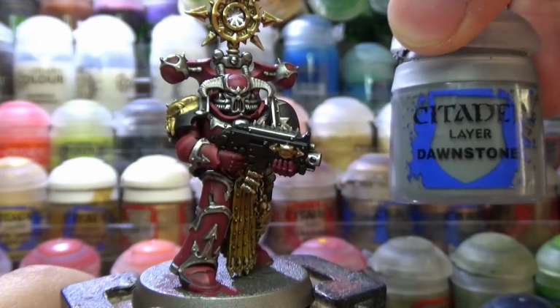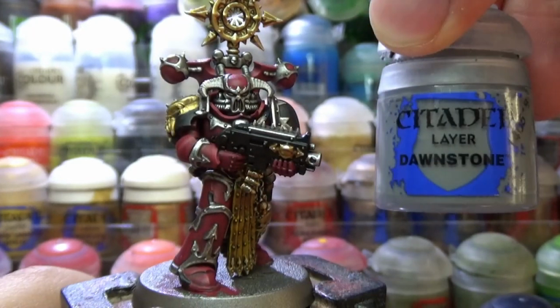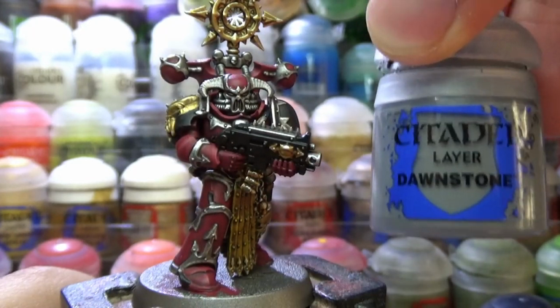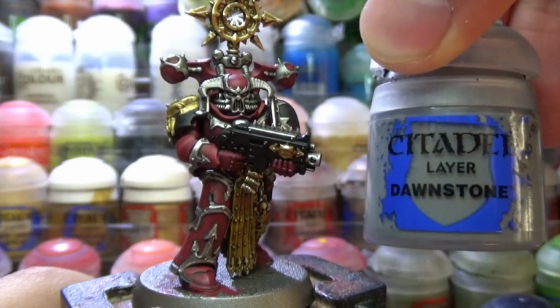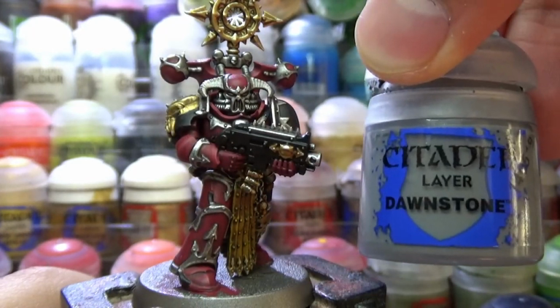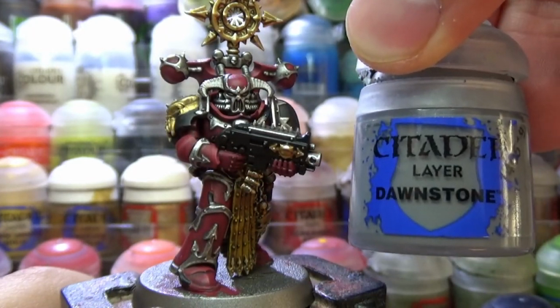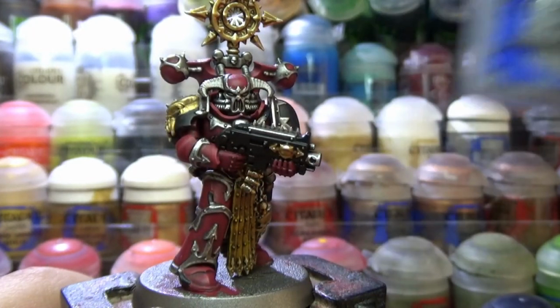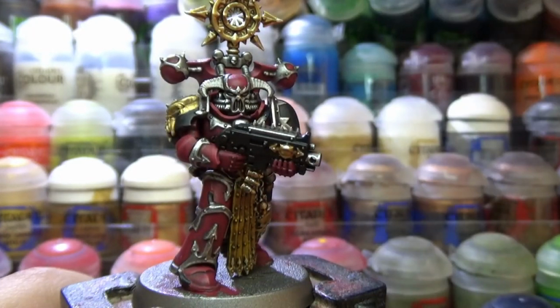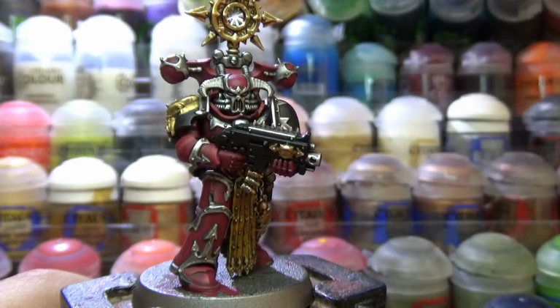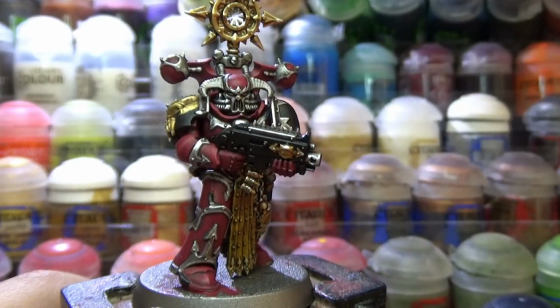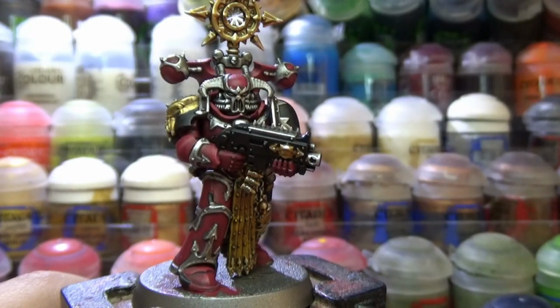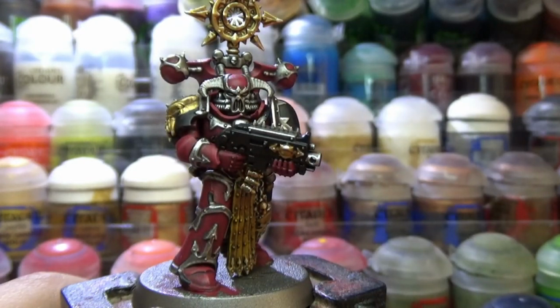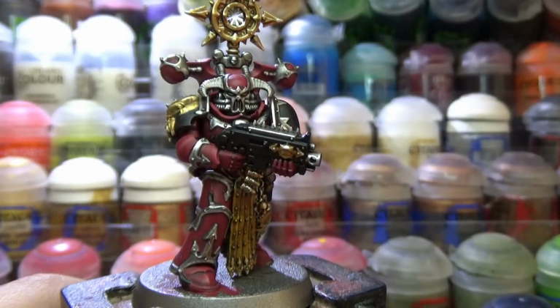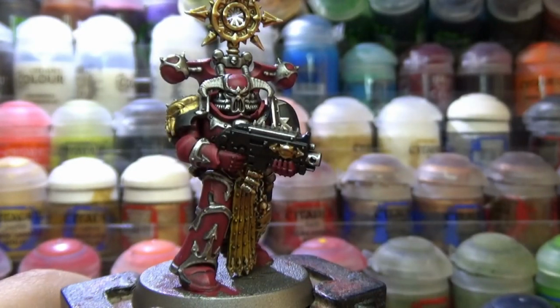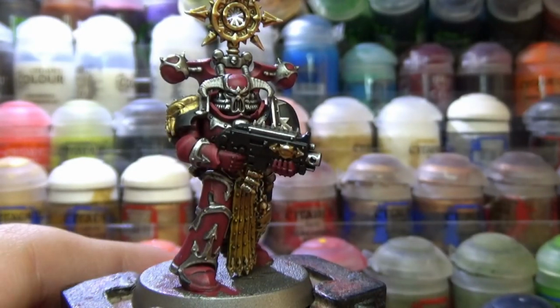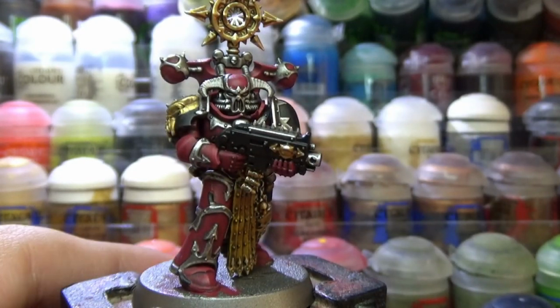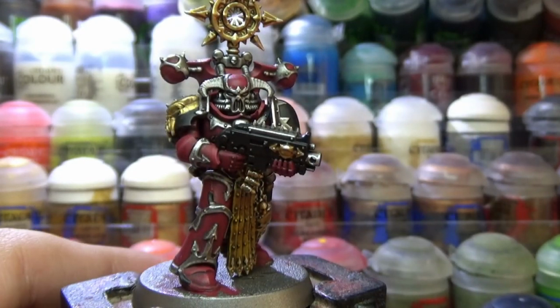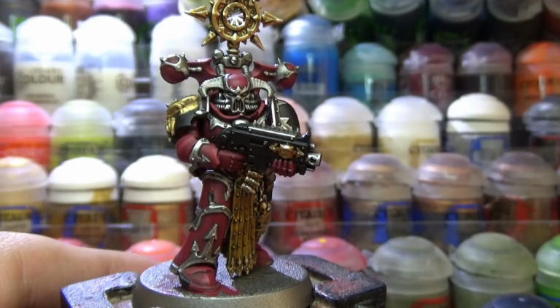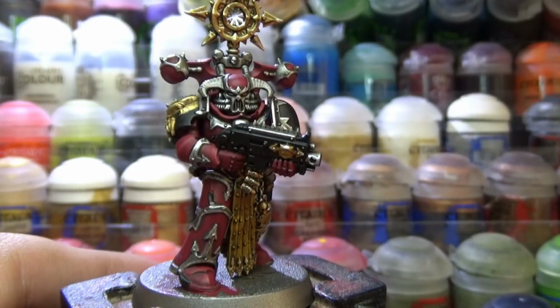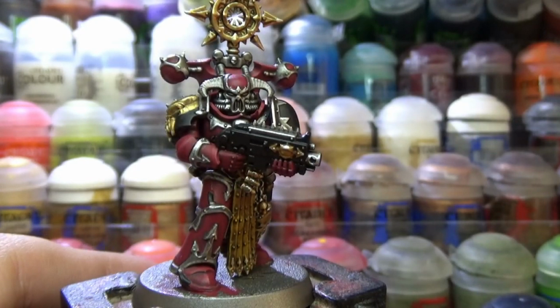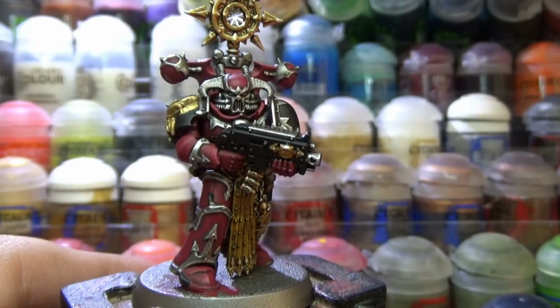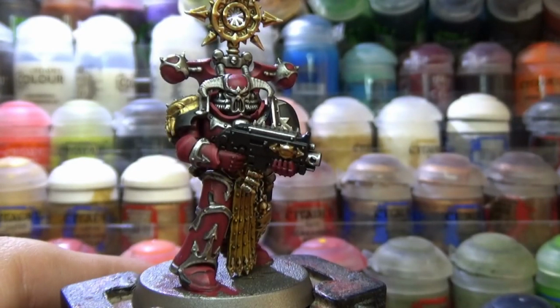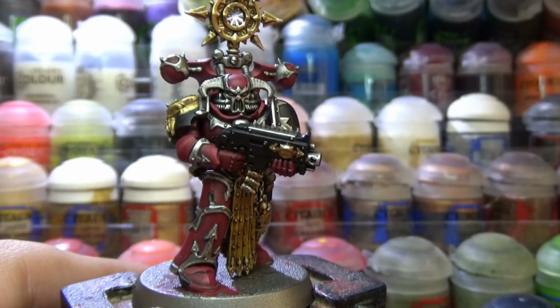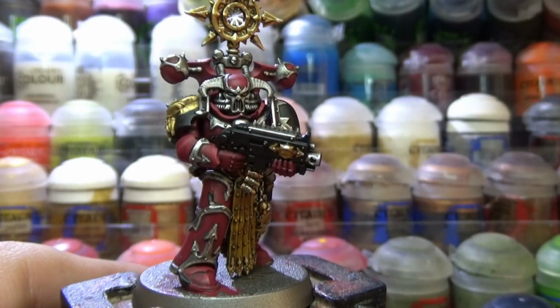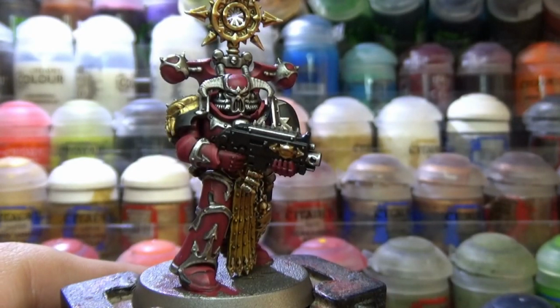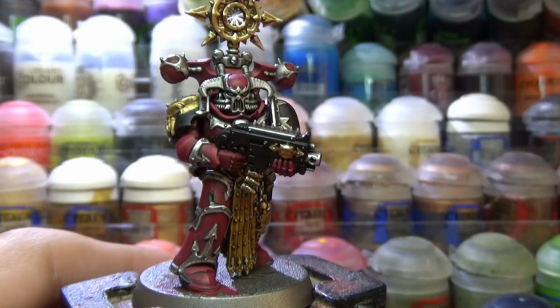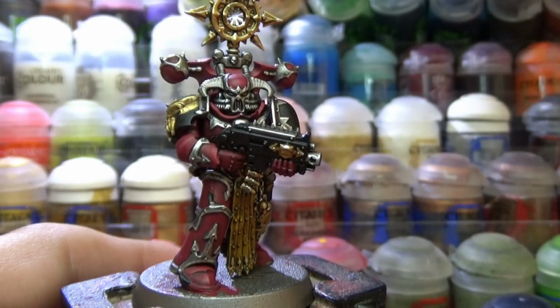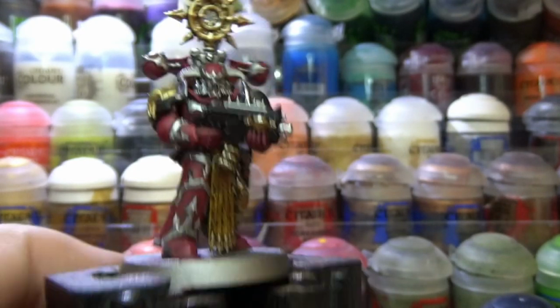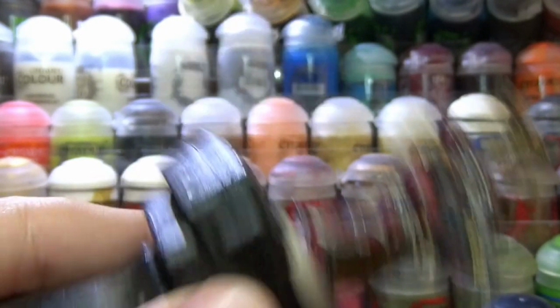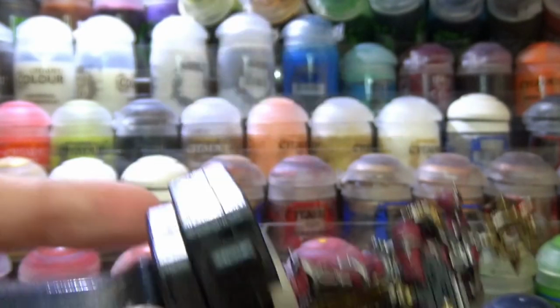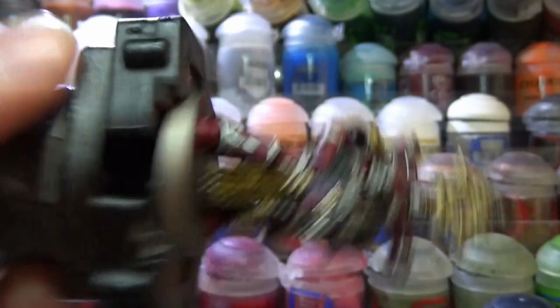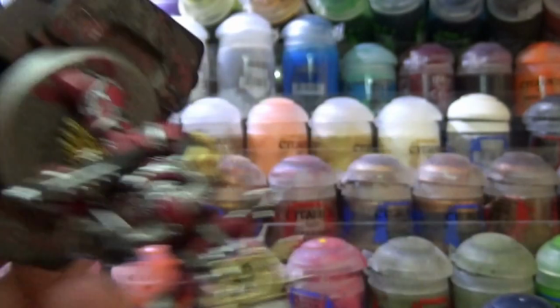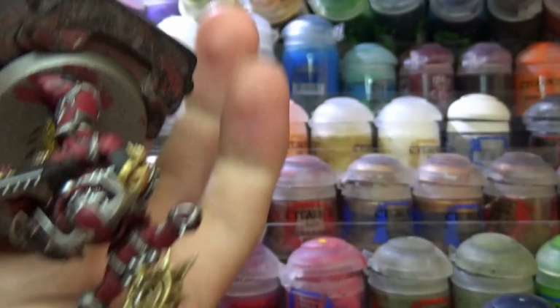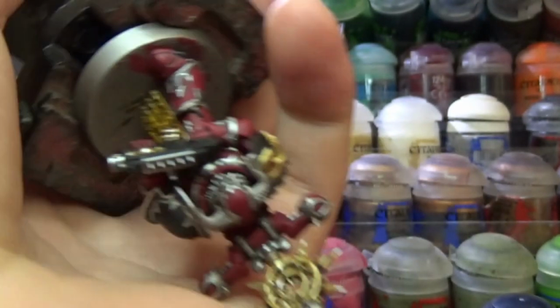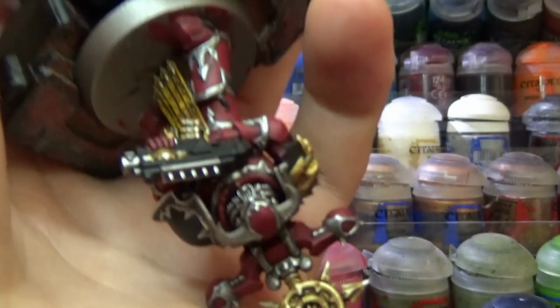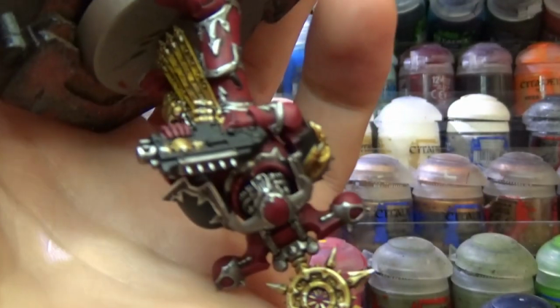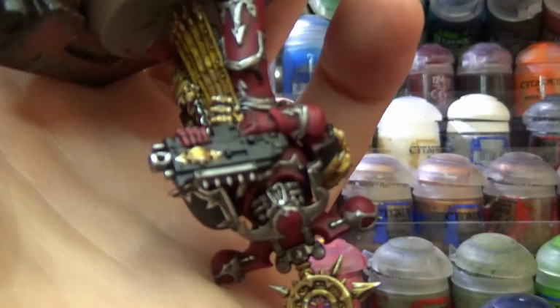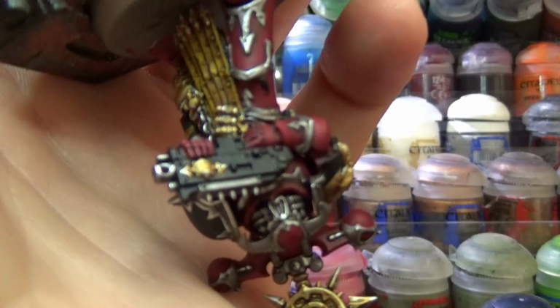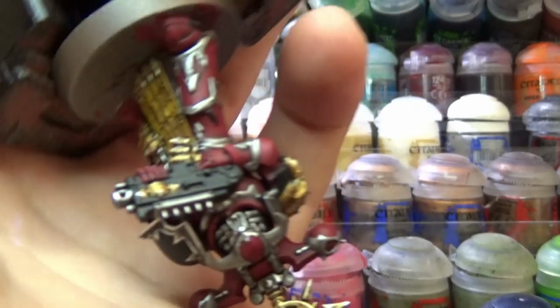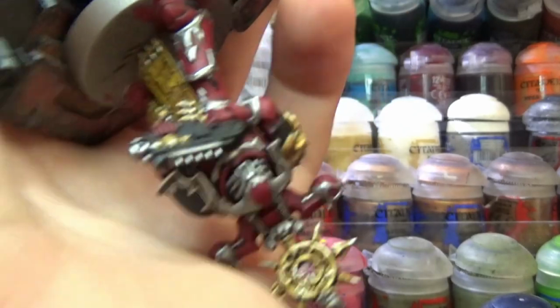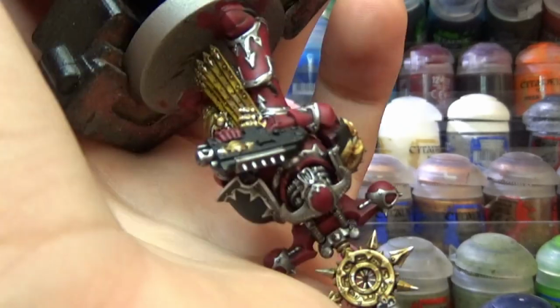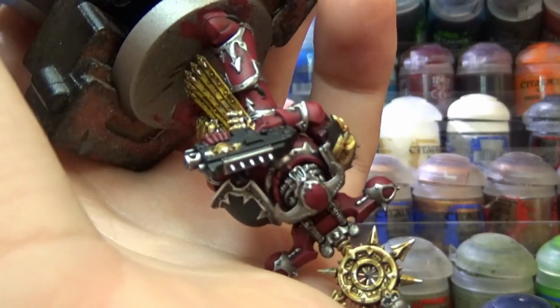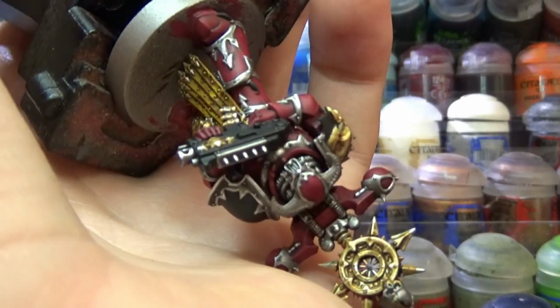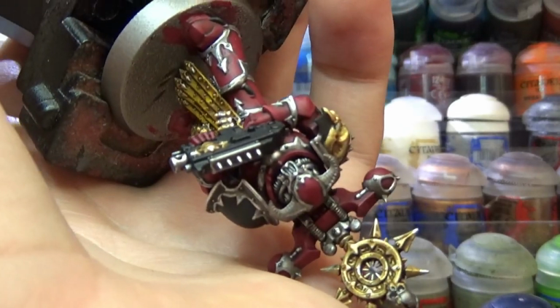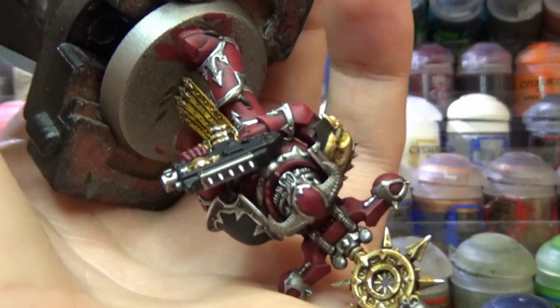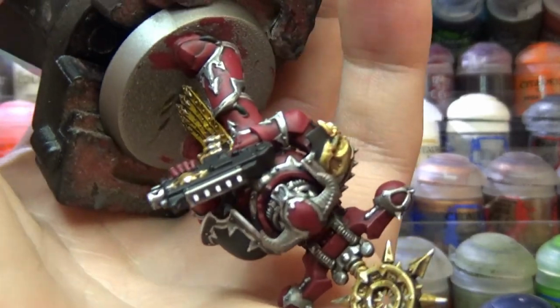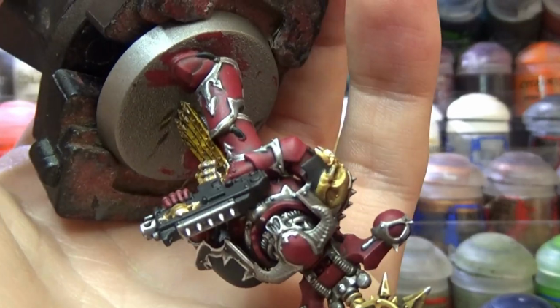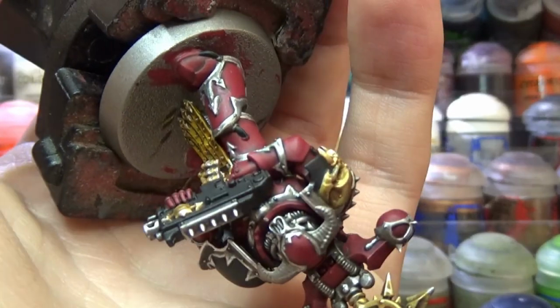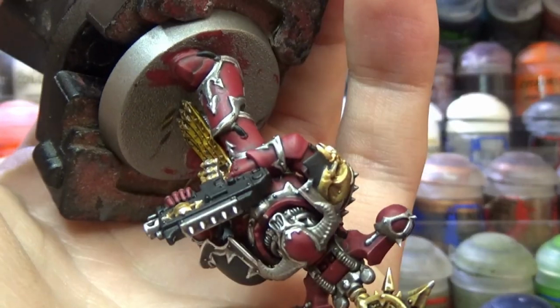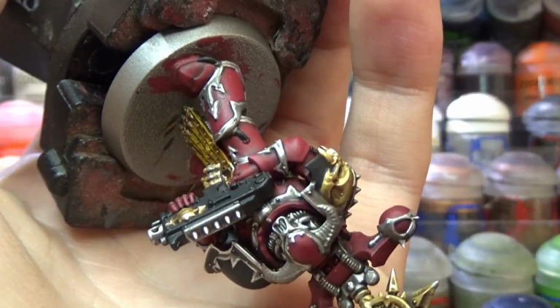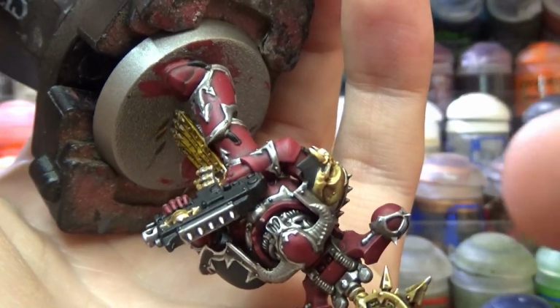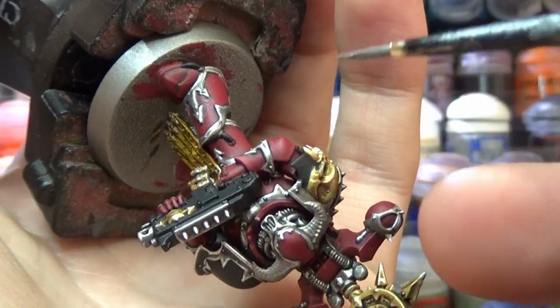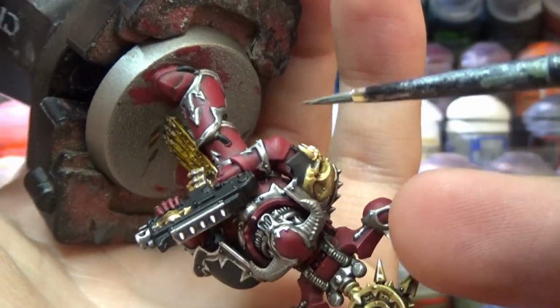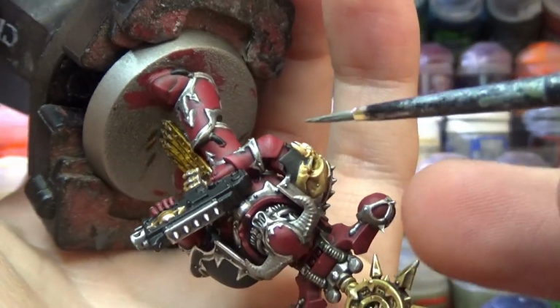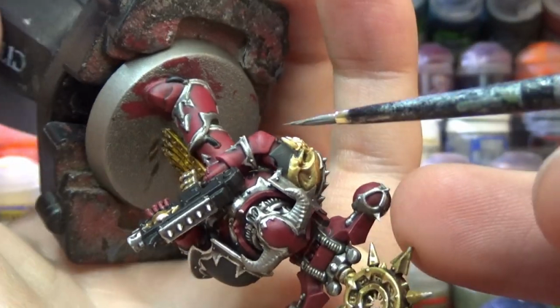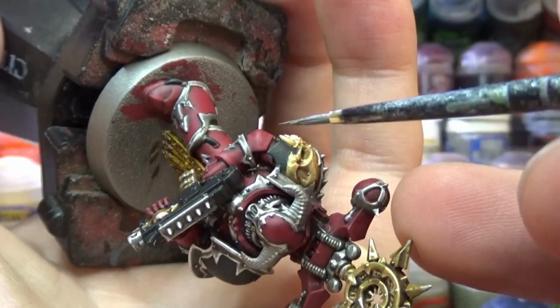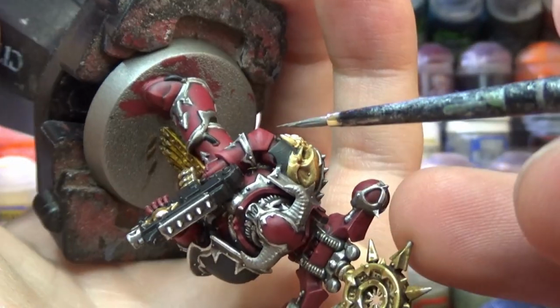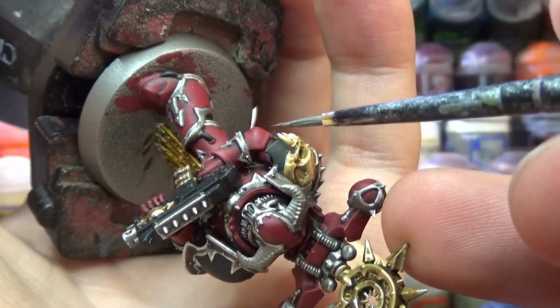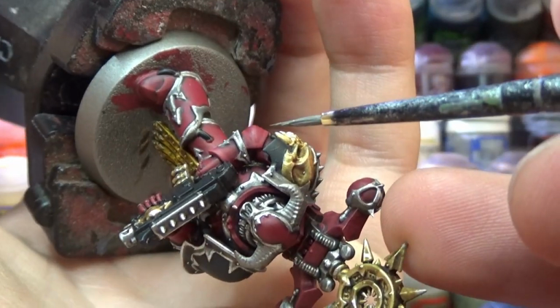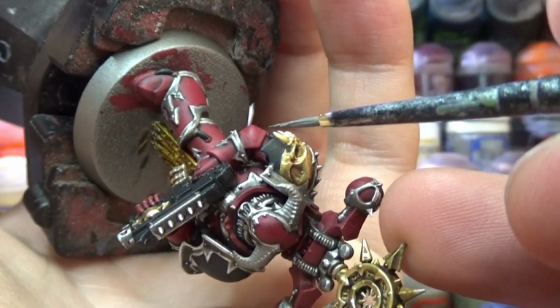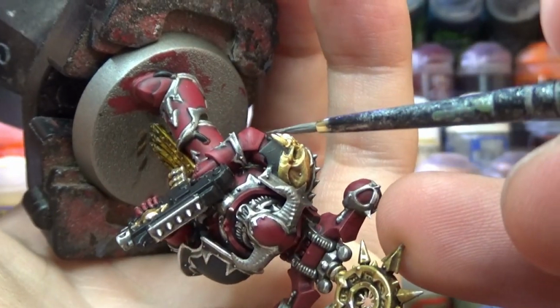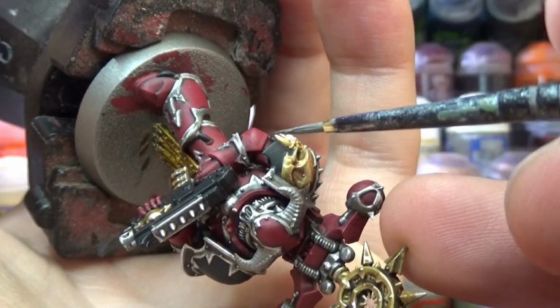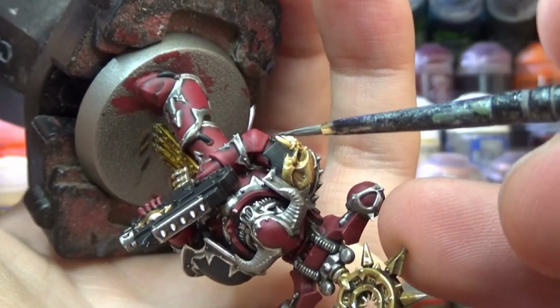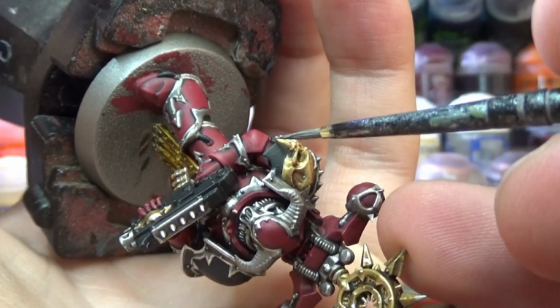Now for the black, I used Dawnstone to edge highlight all of it. Don't forget to also highlight all of the cables that are around the model.